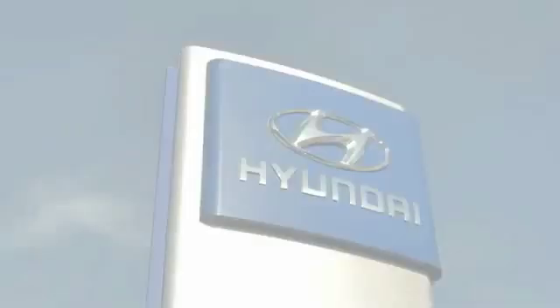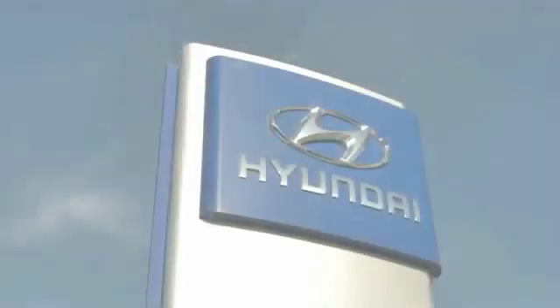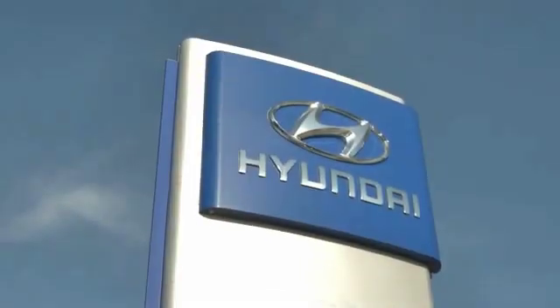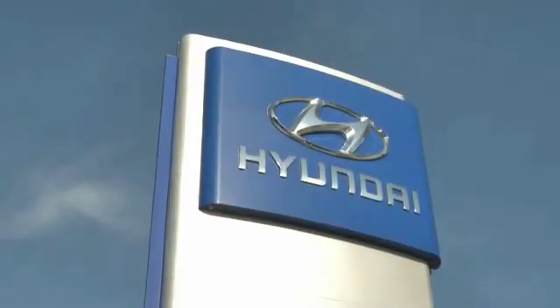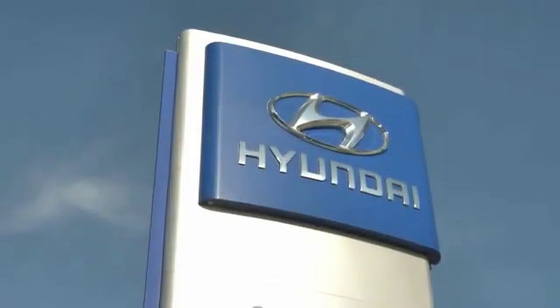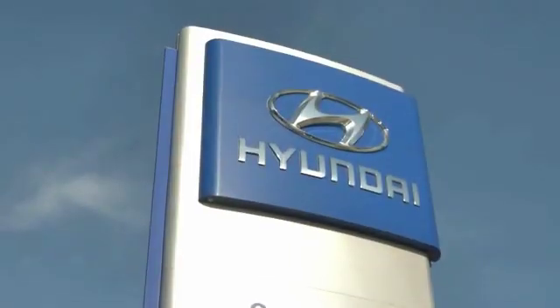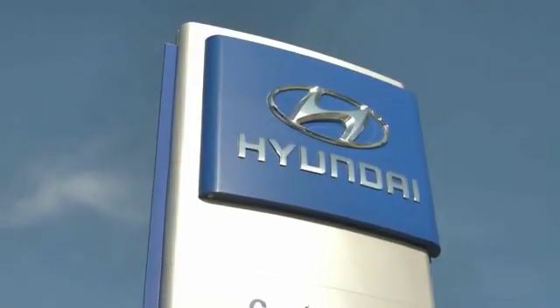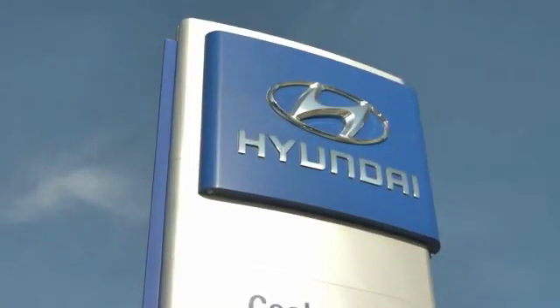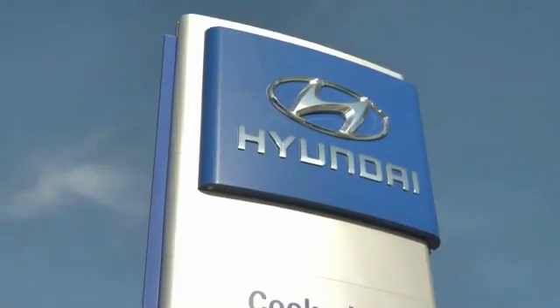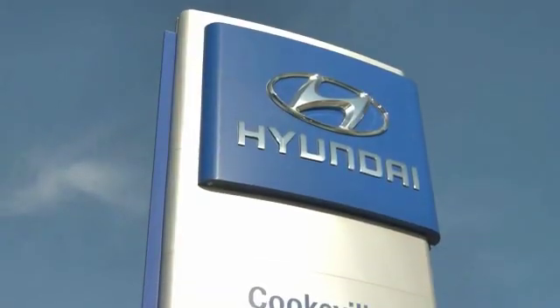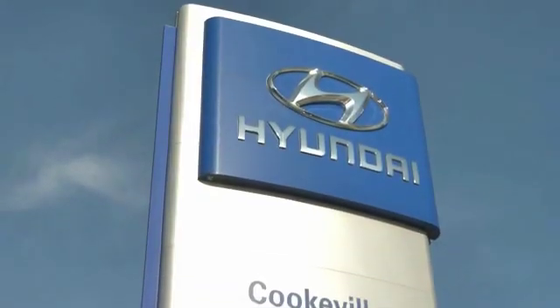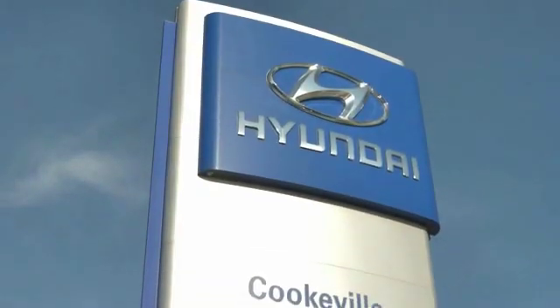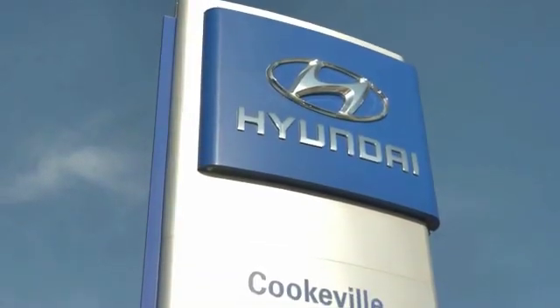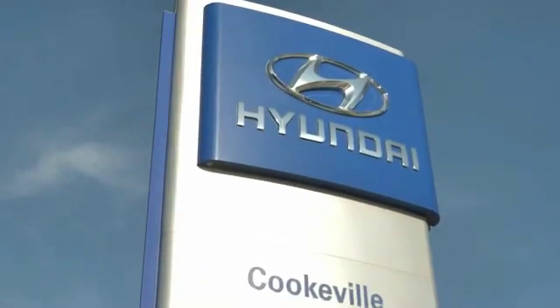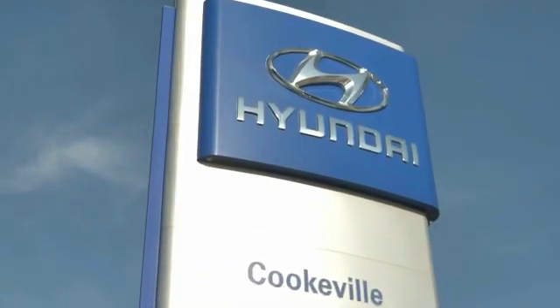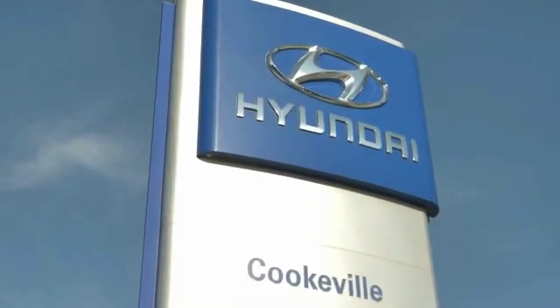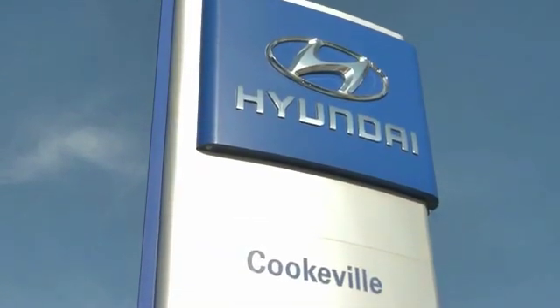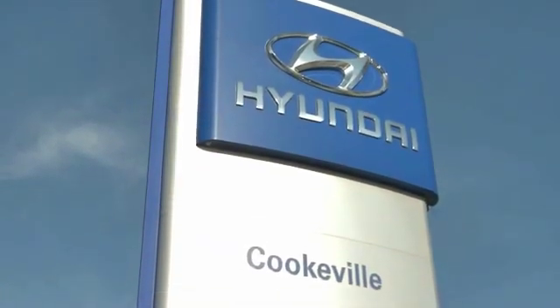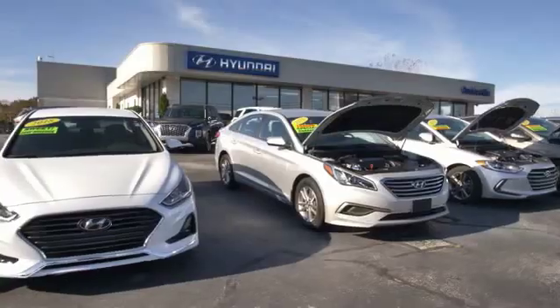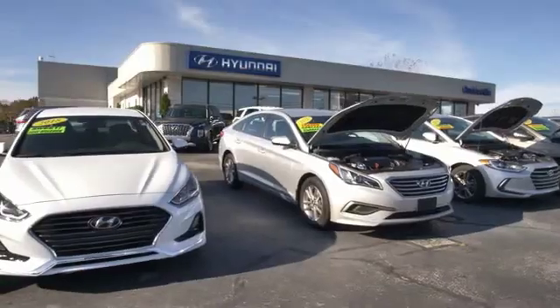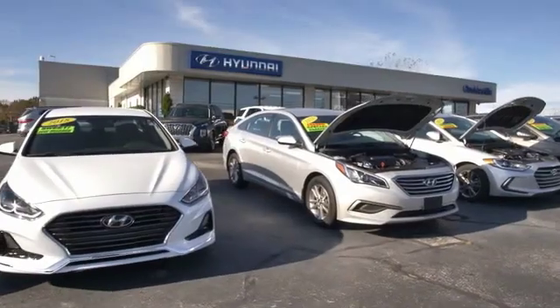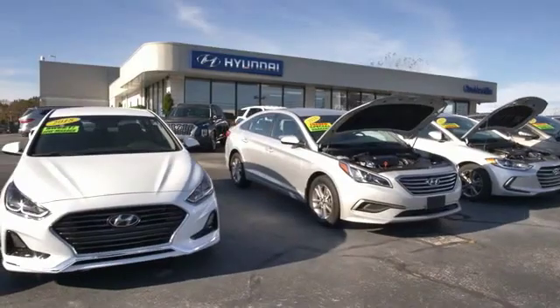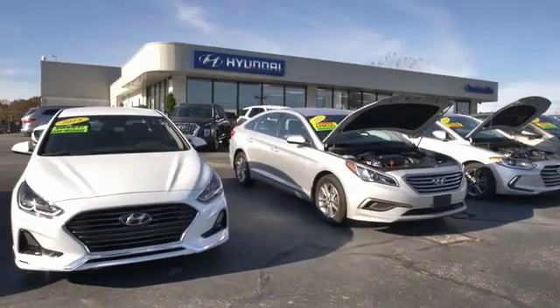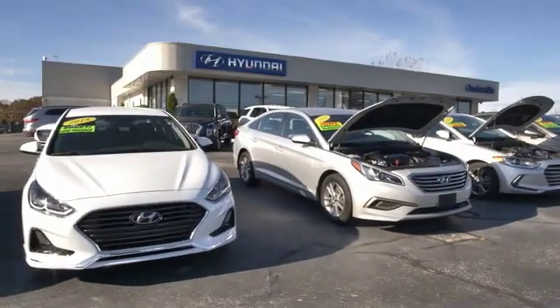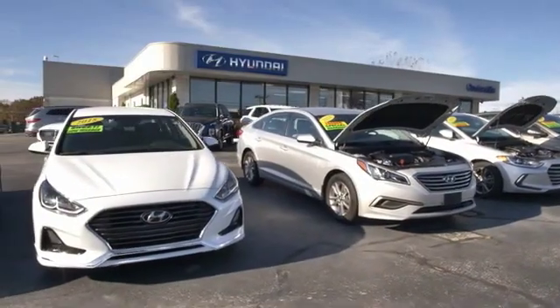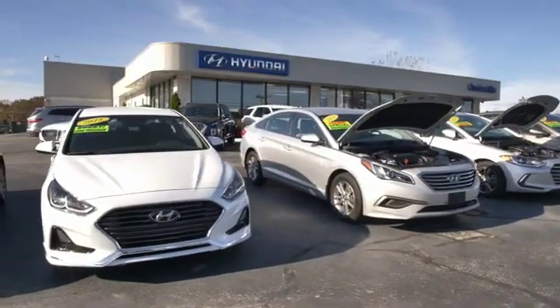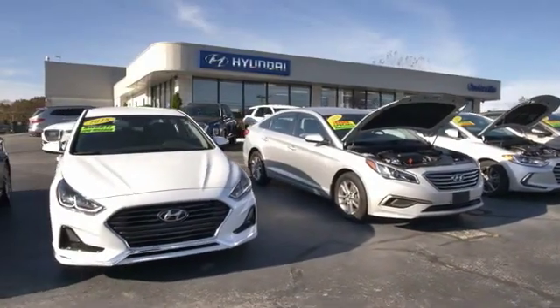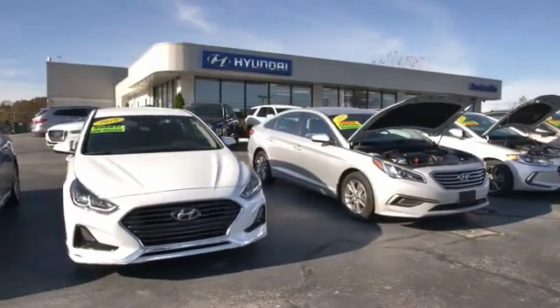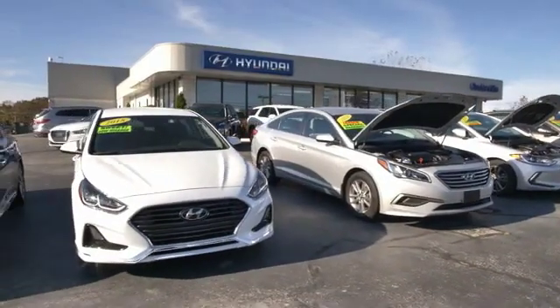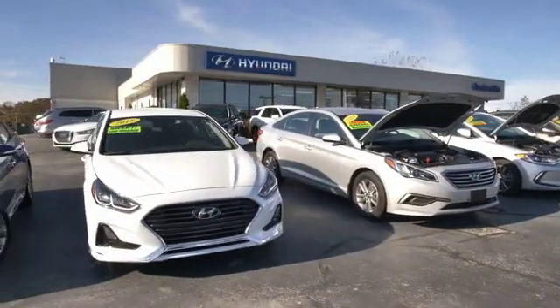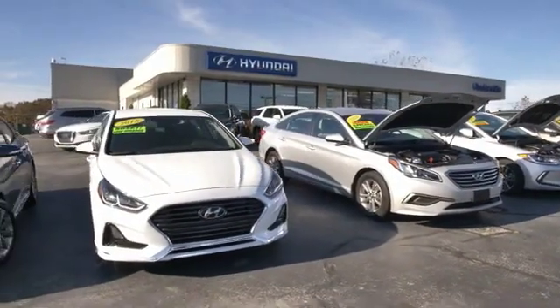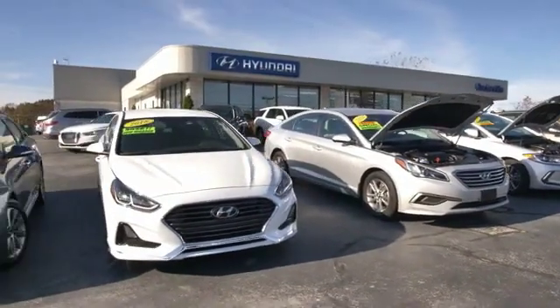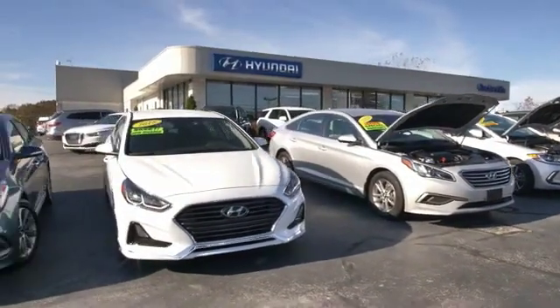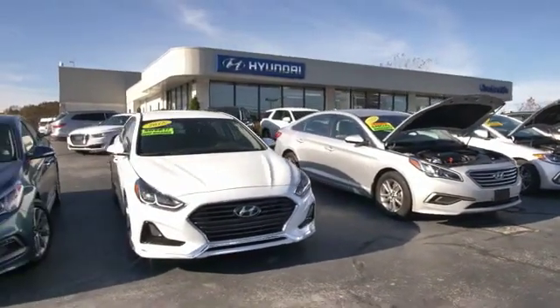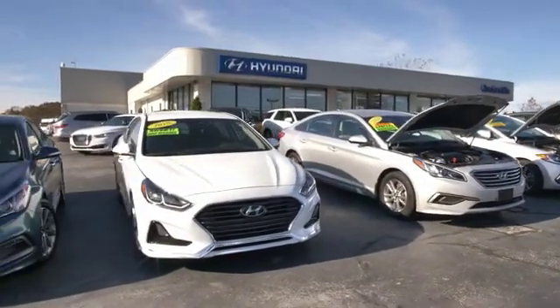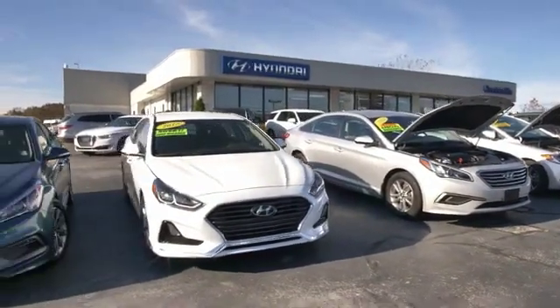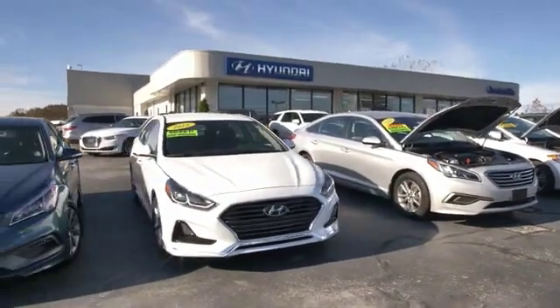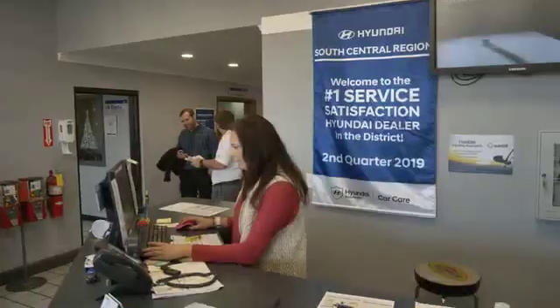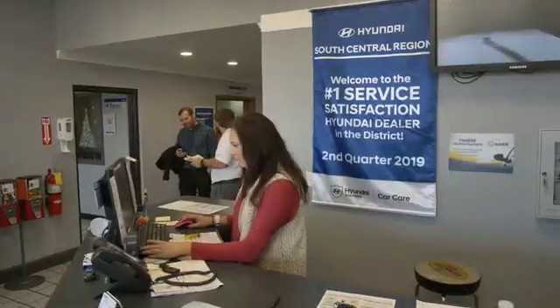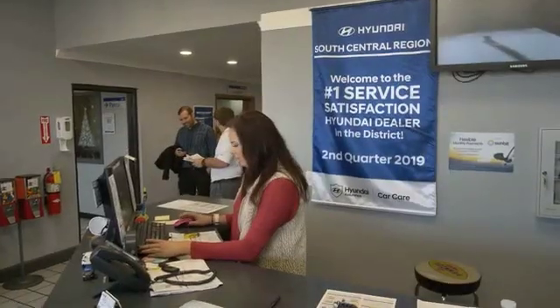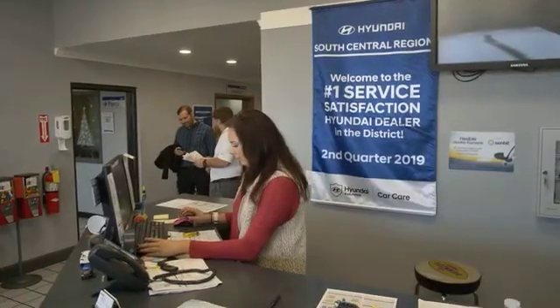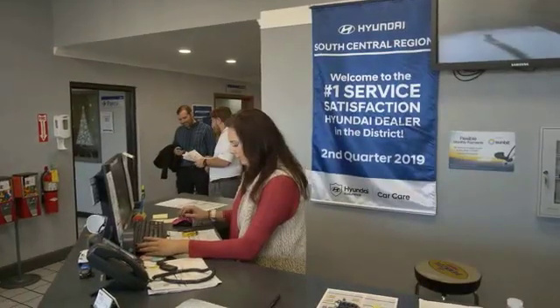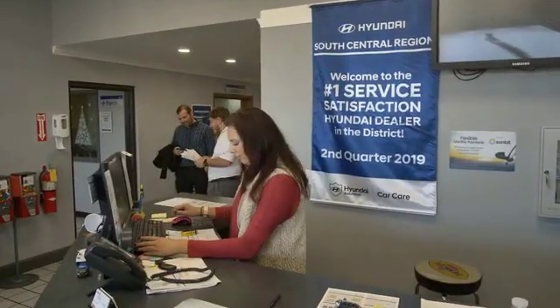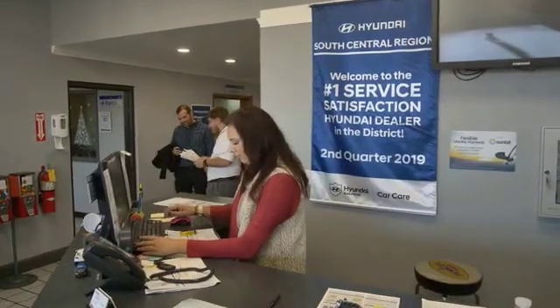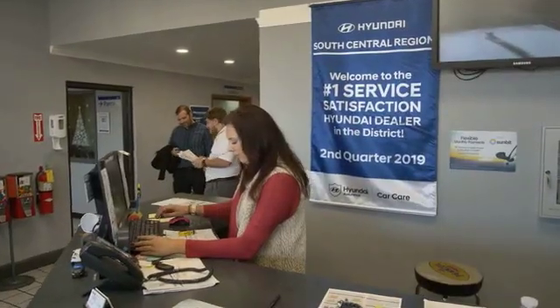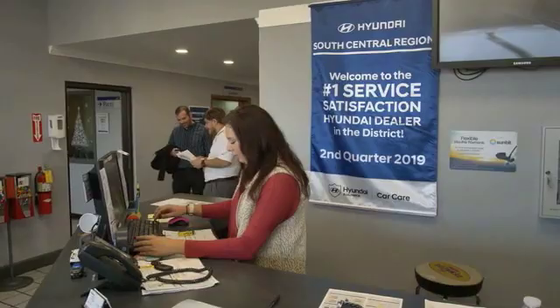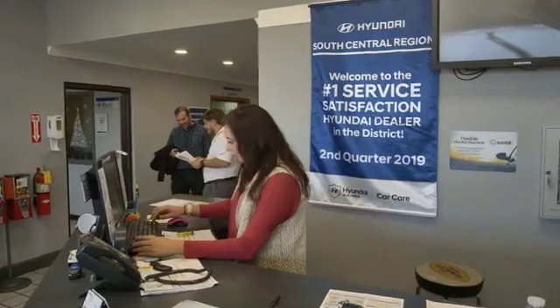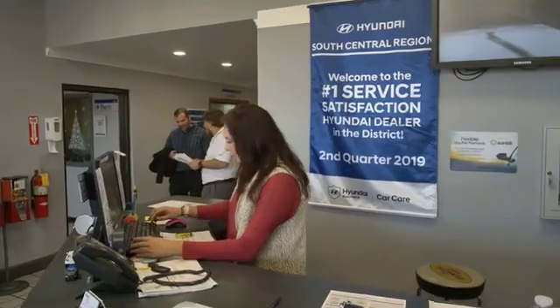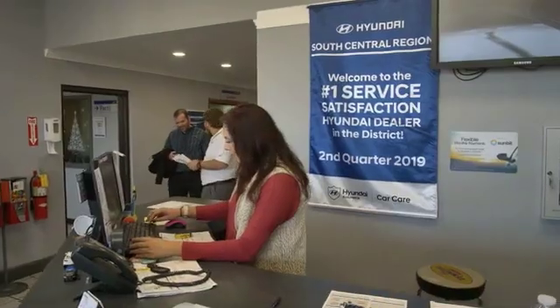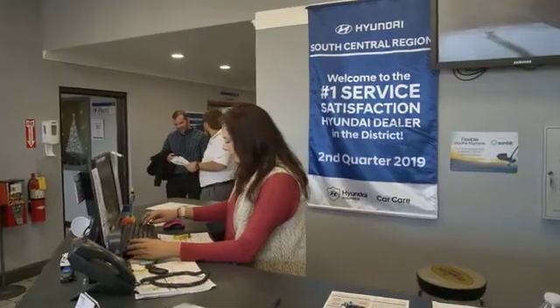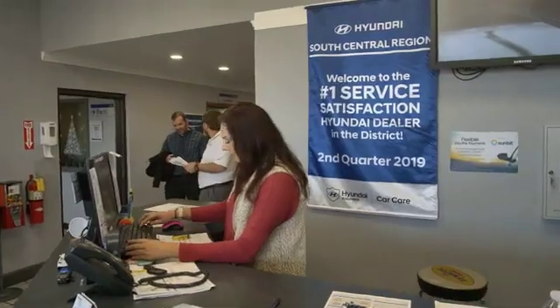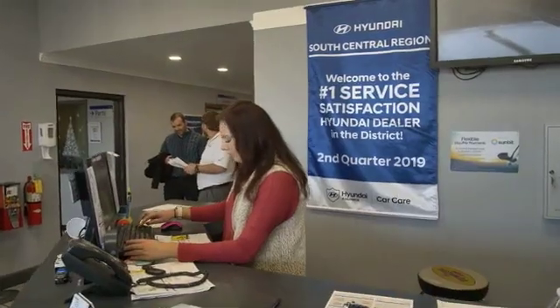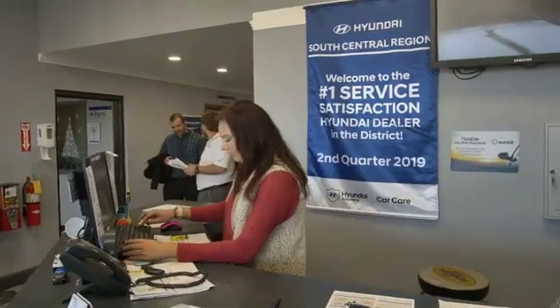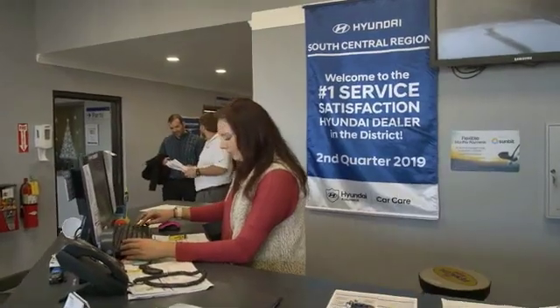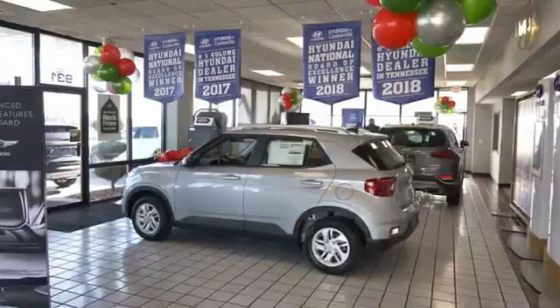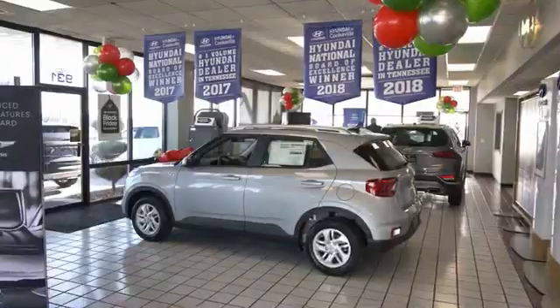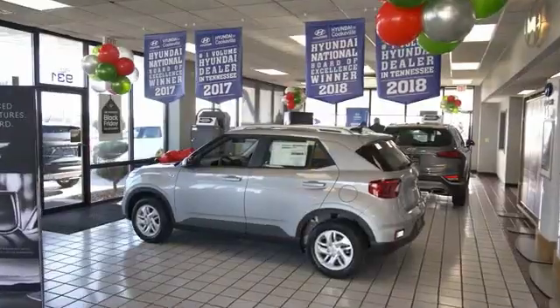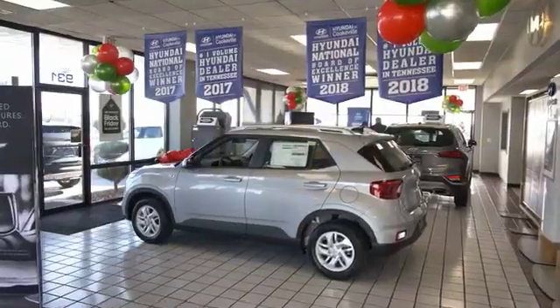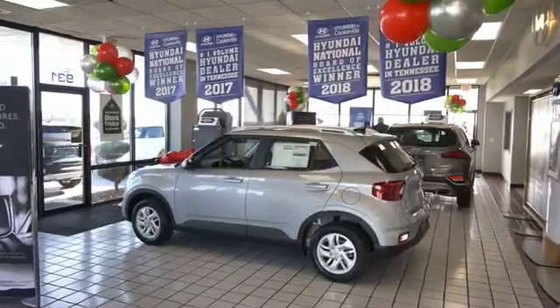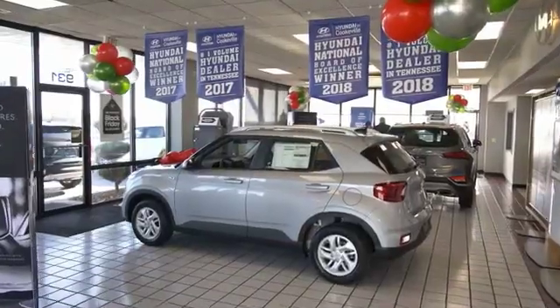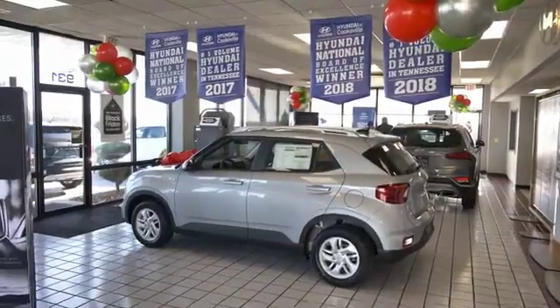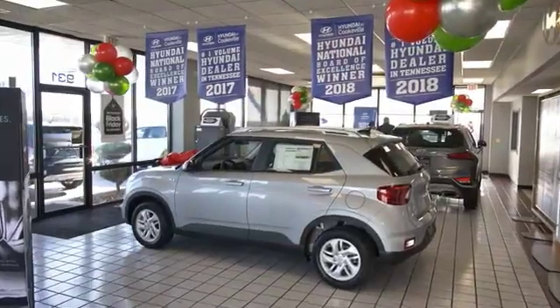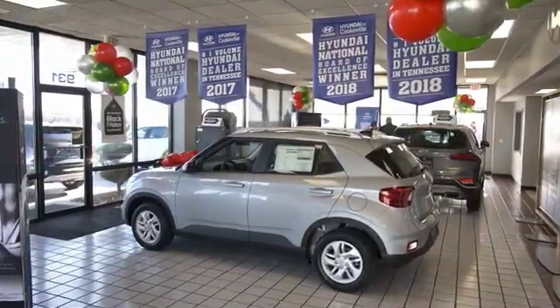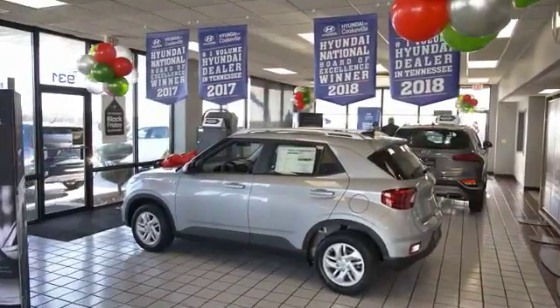At Hyundai of Cookville, you're buying vehicles you can rely on at prices you can afford from people you can trust.